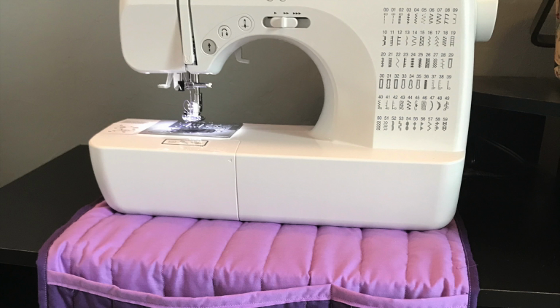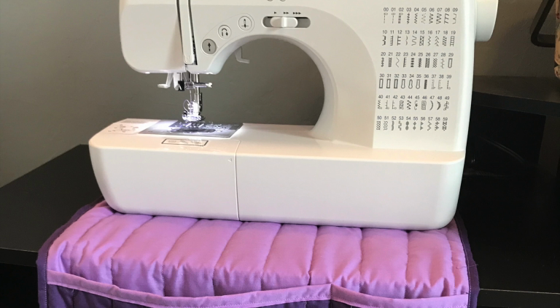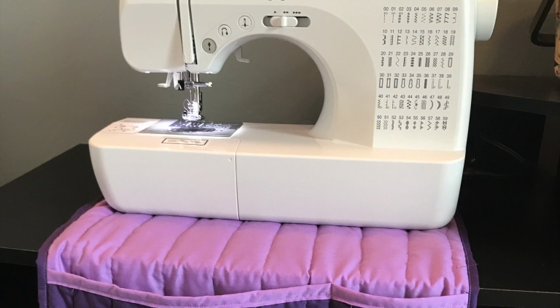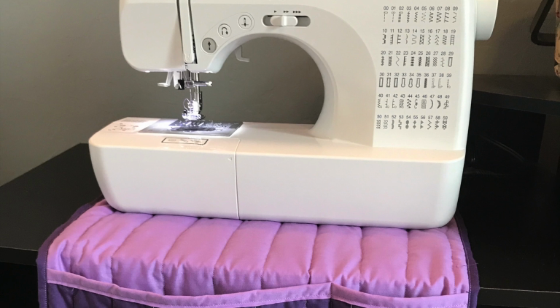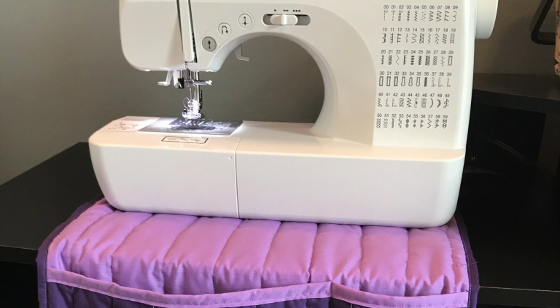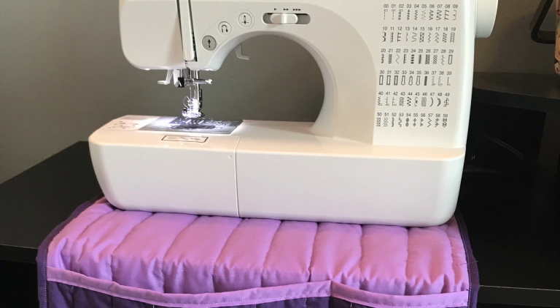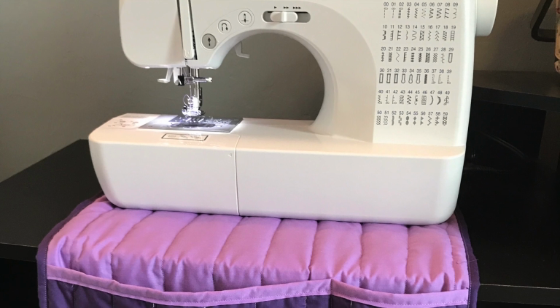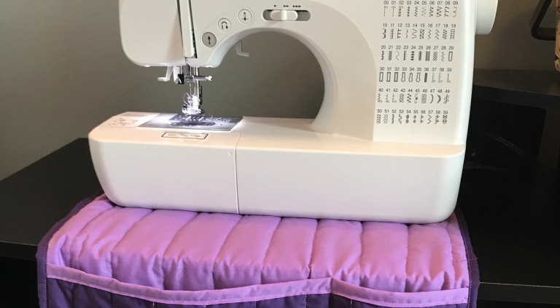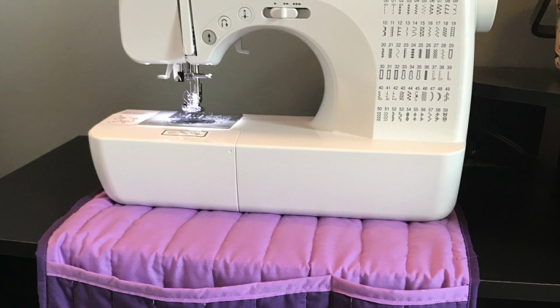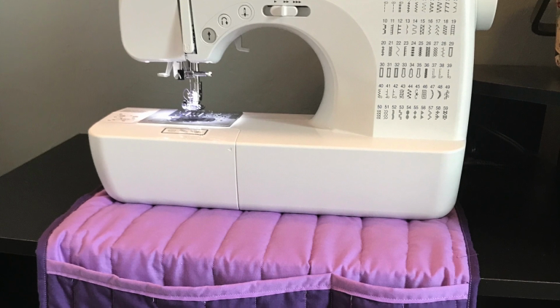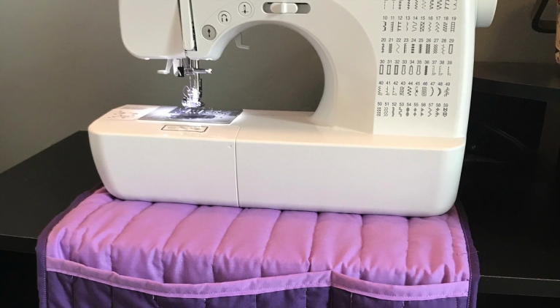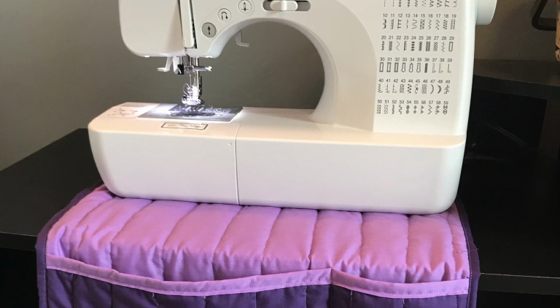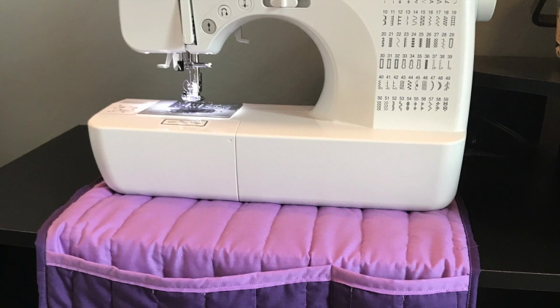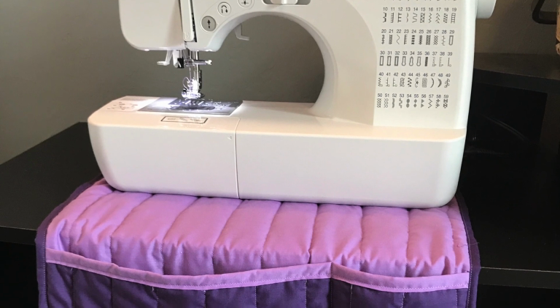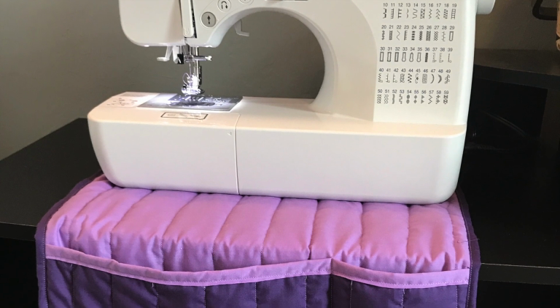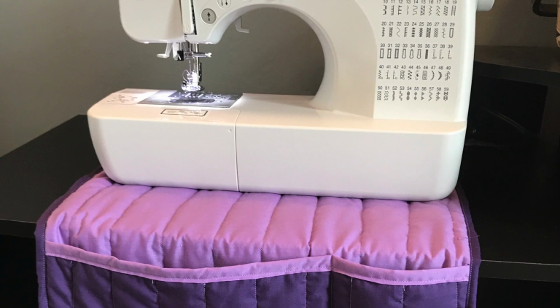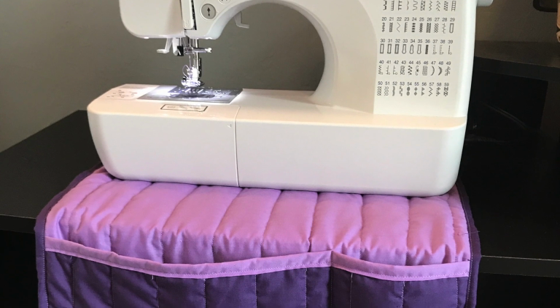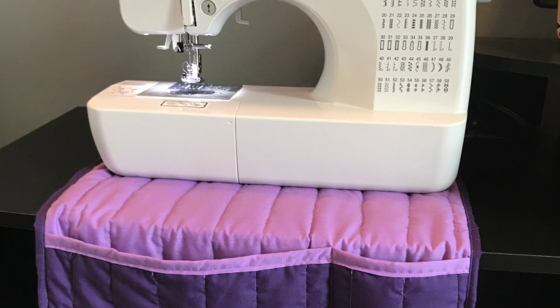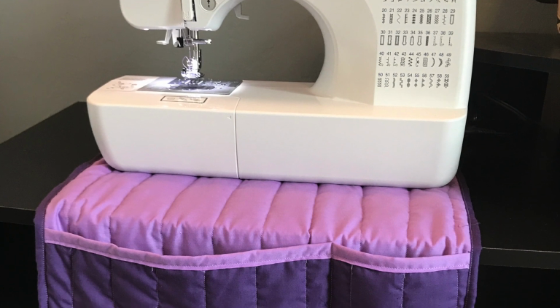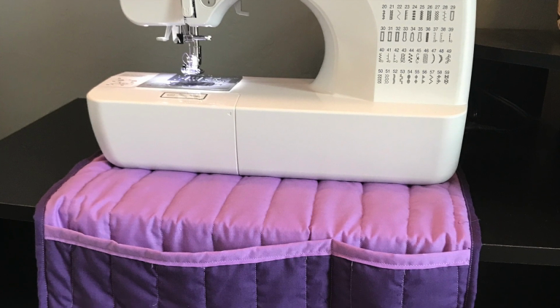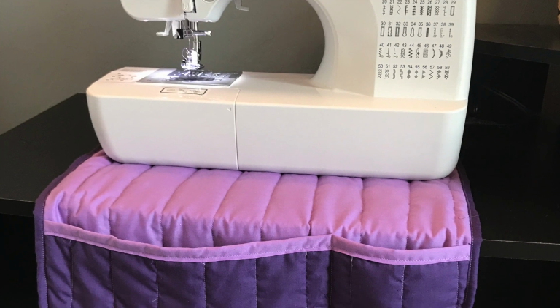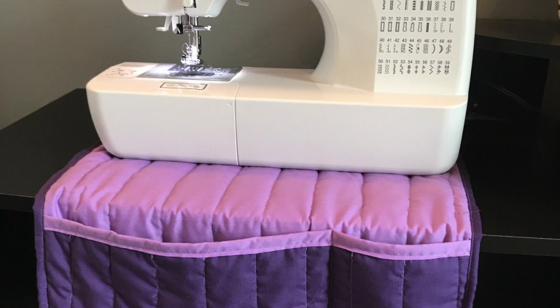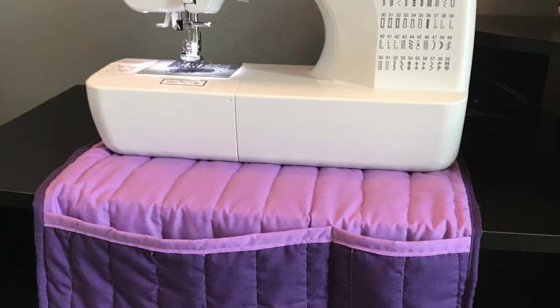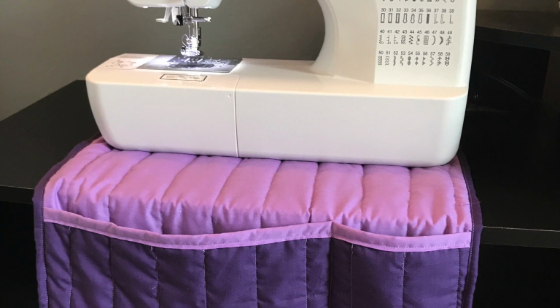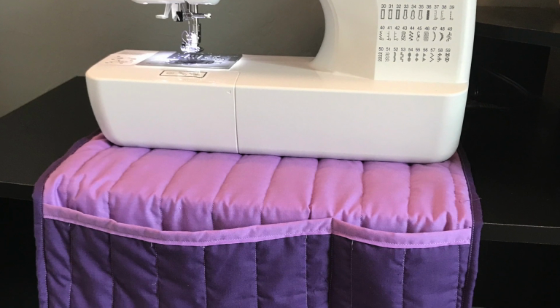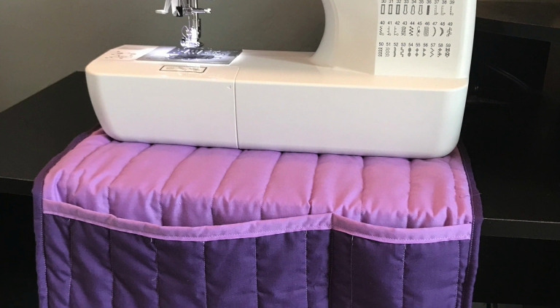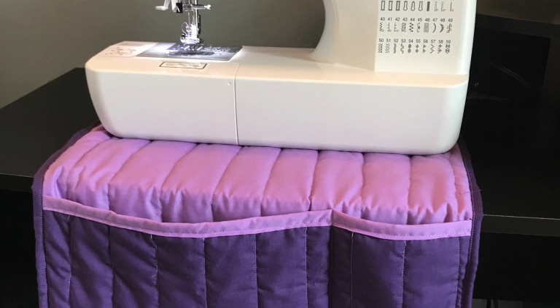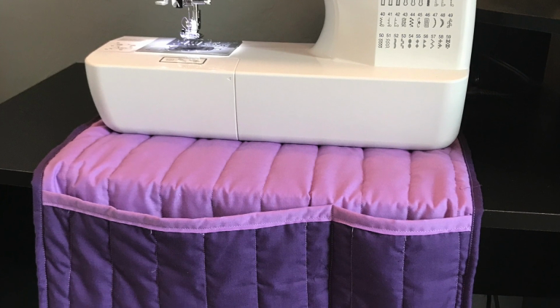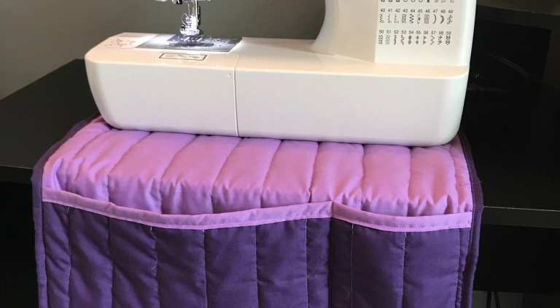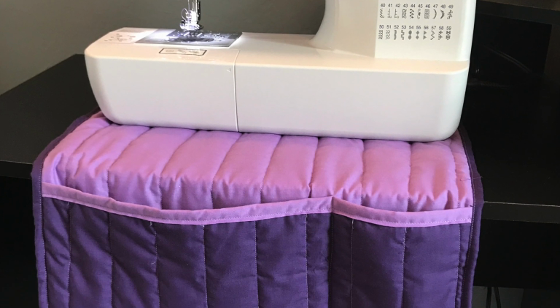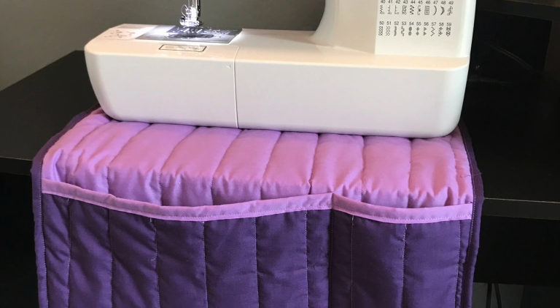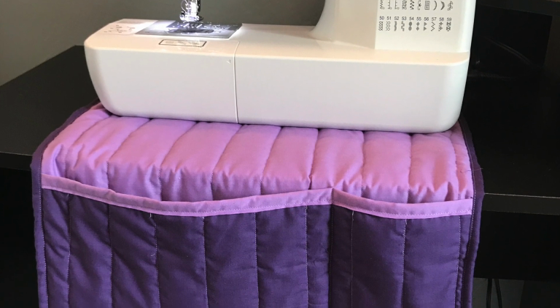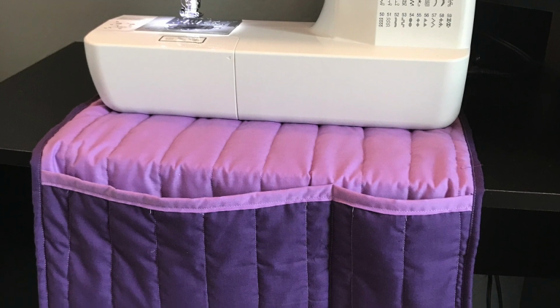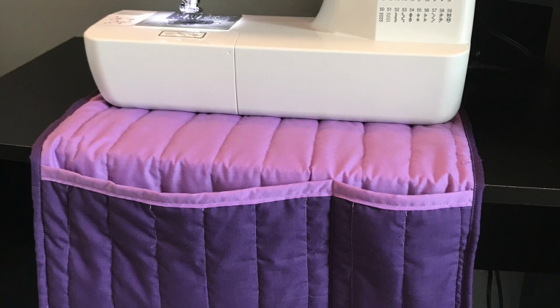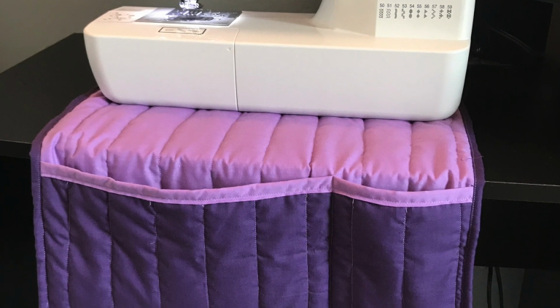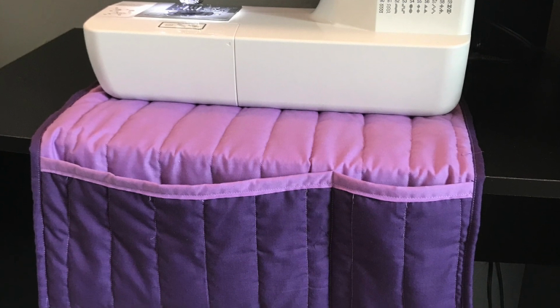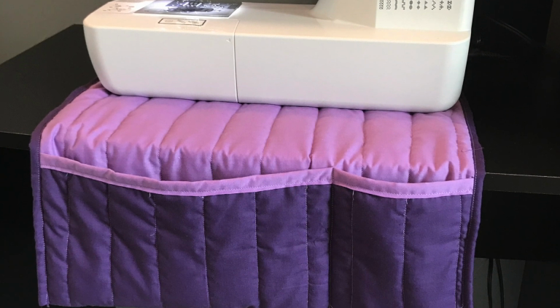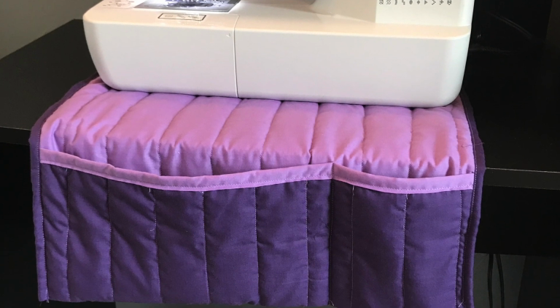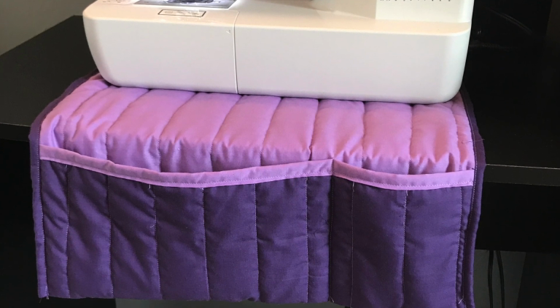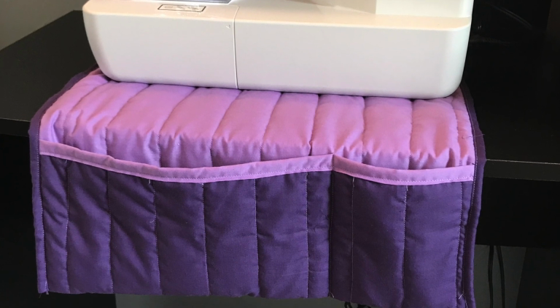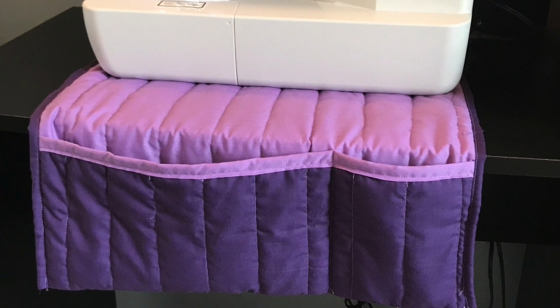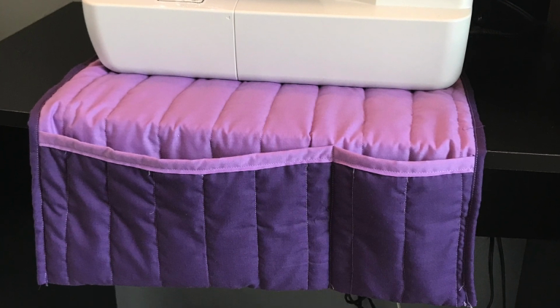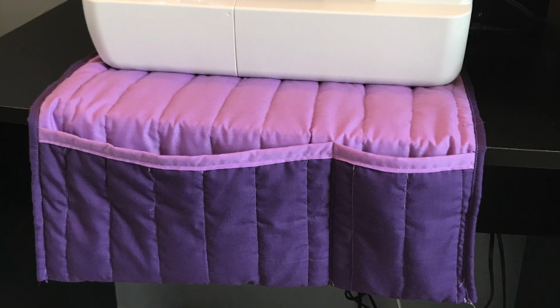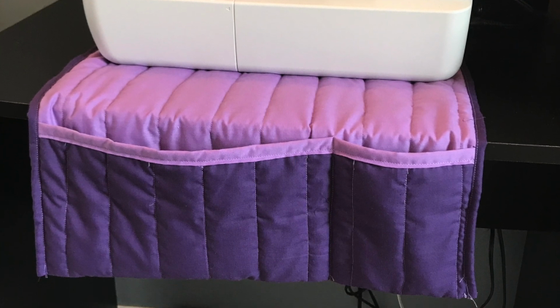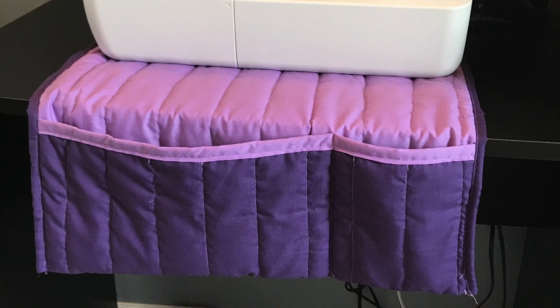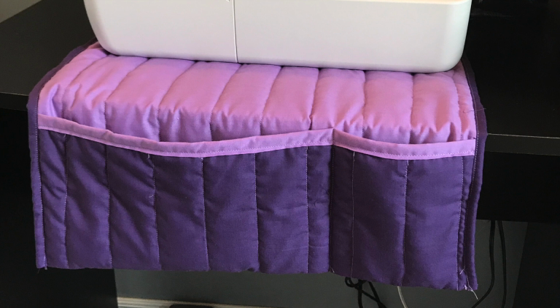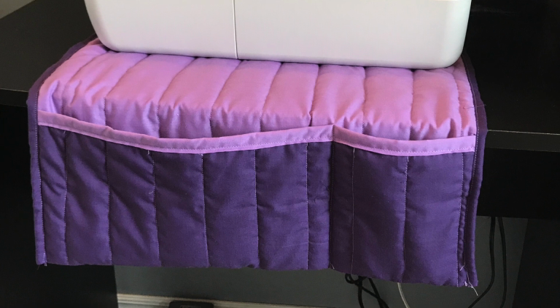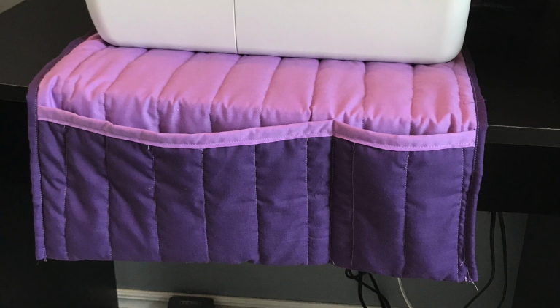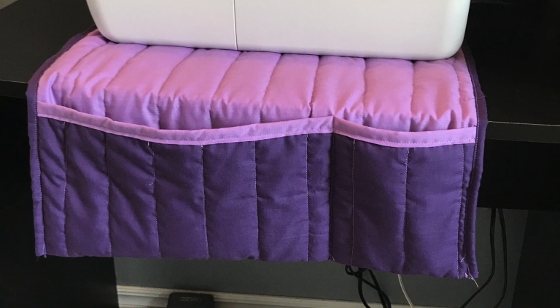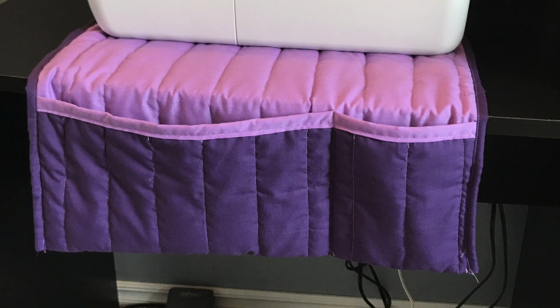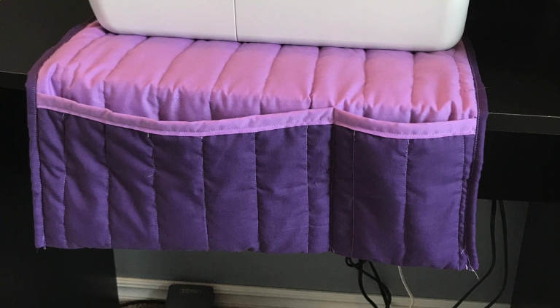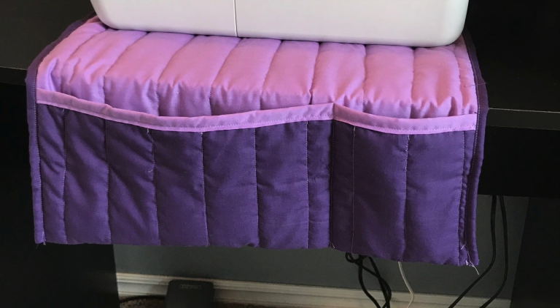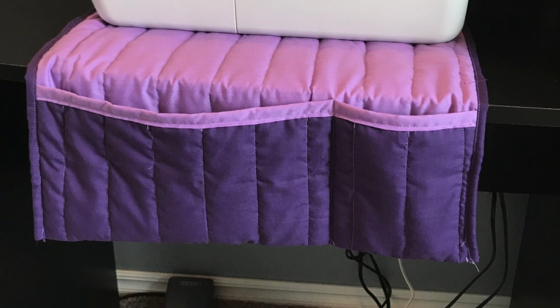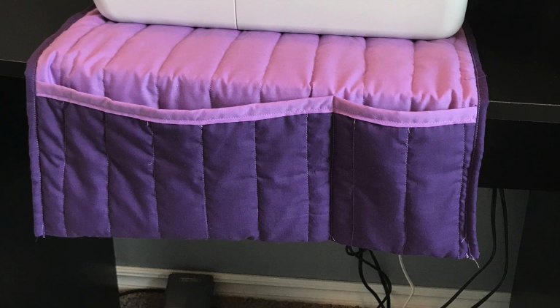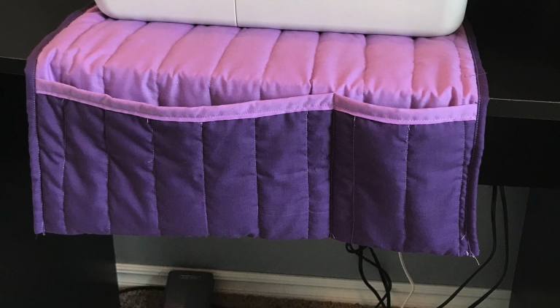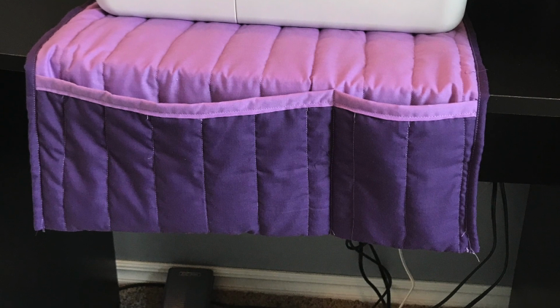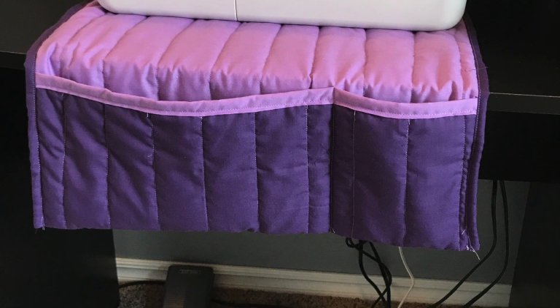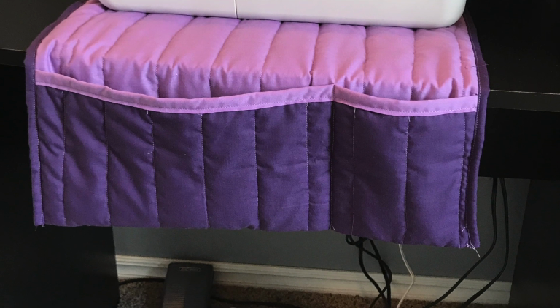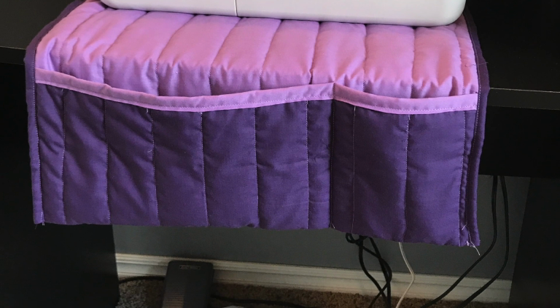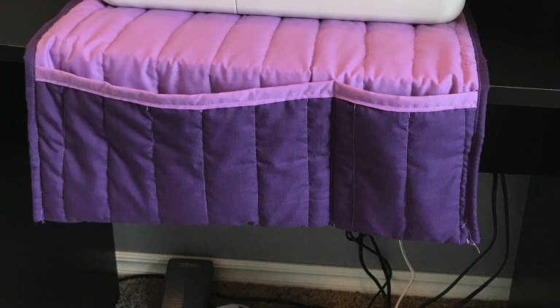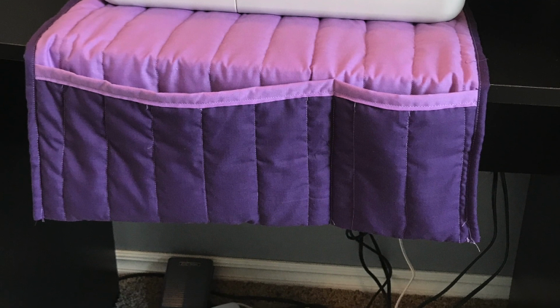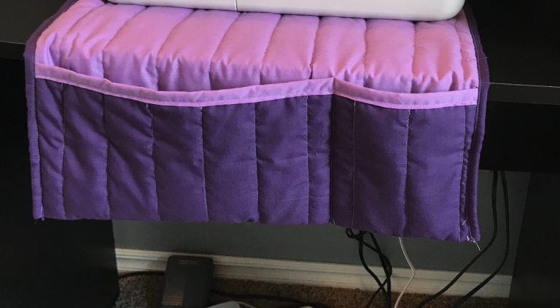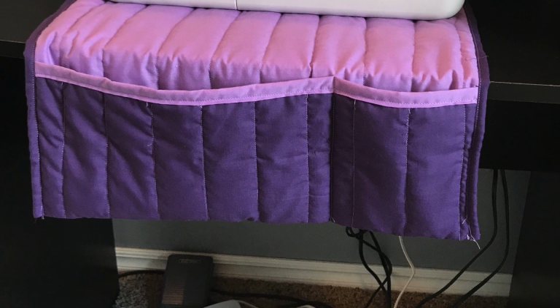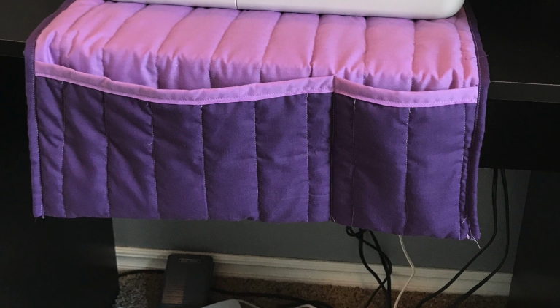In this video I'm going to show you how I made this sewing mat for my sewing machine. It's the very first one I've ever made, so that's why it's a little wonky.